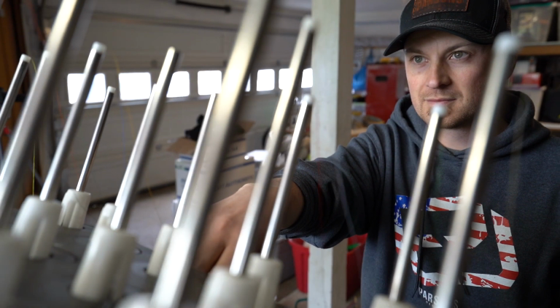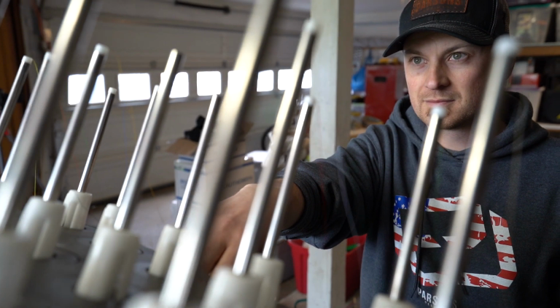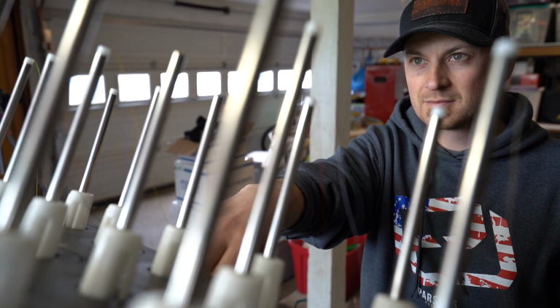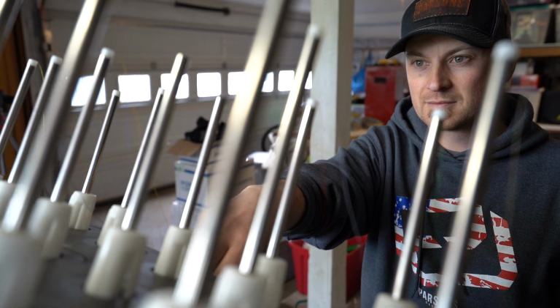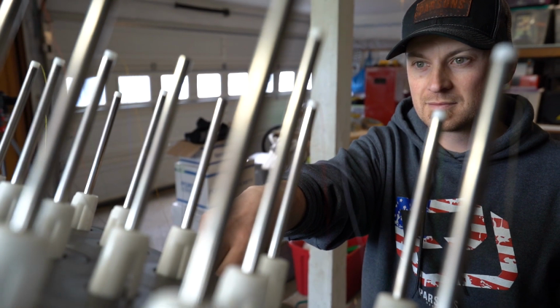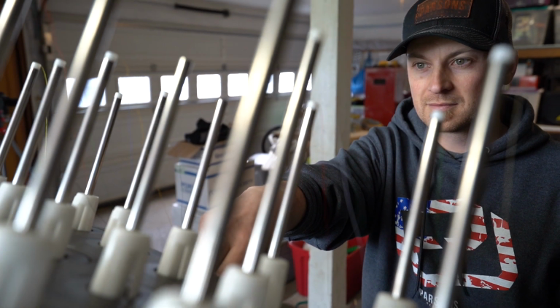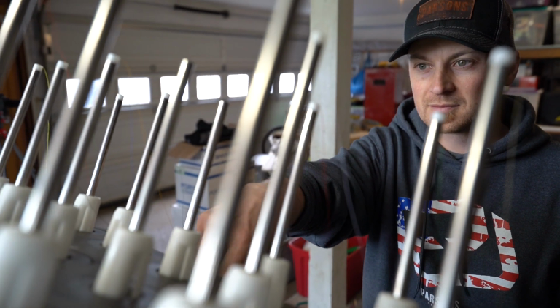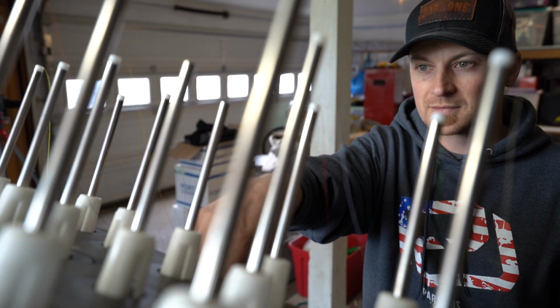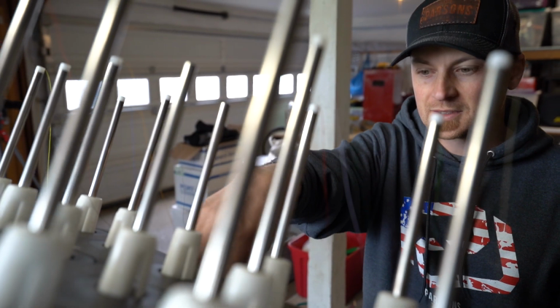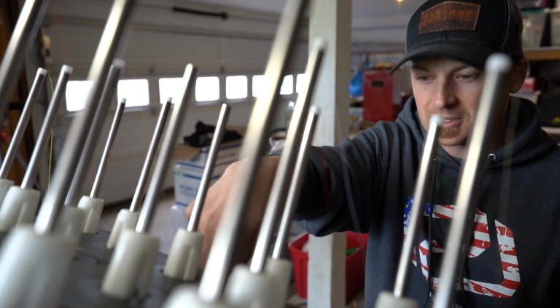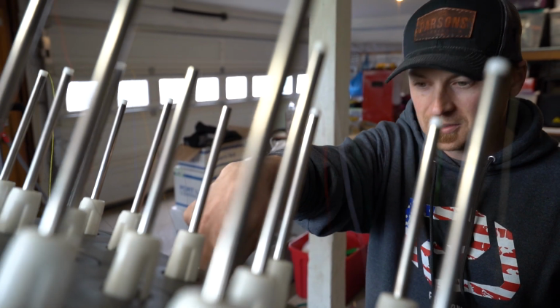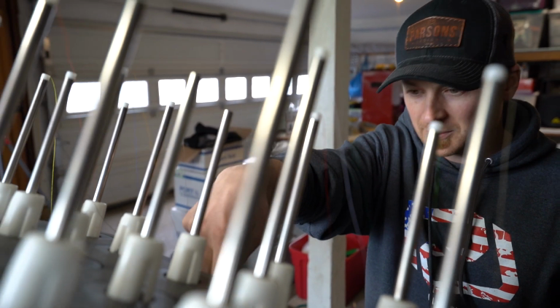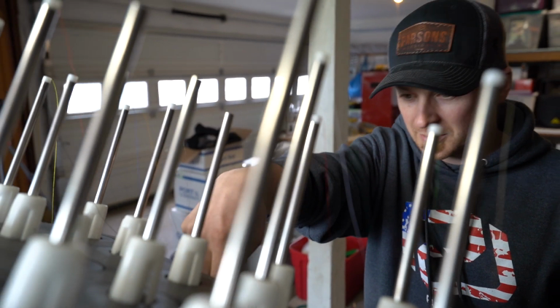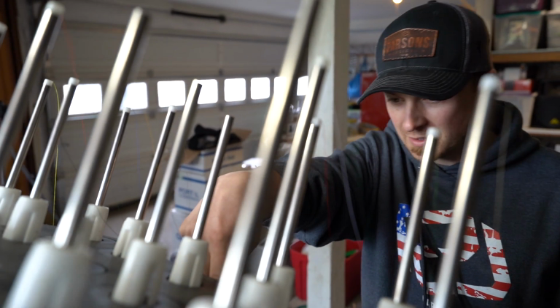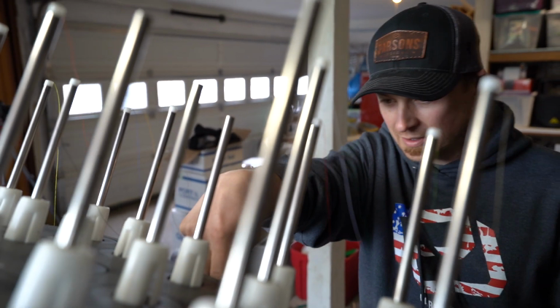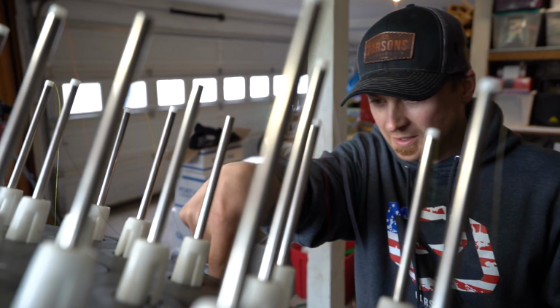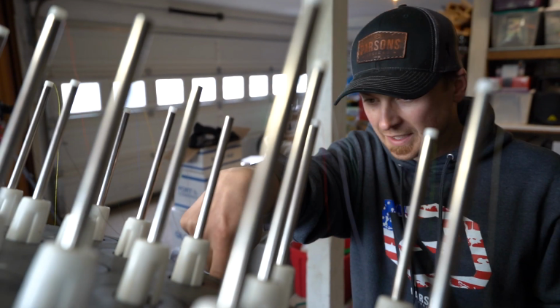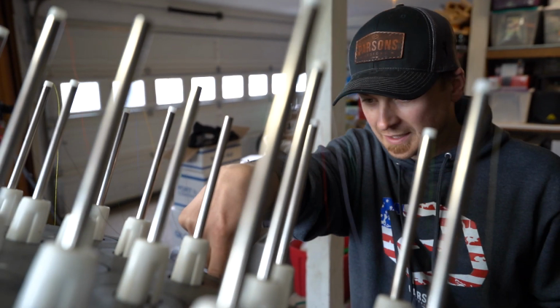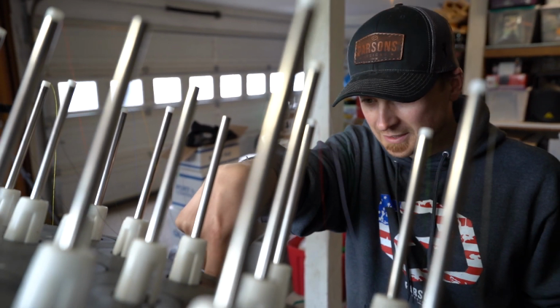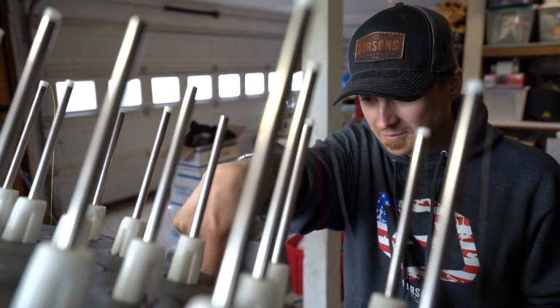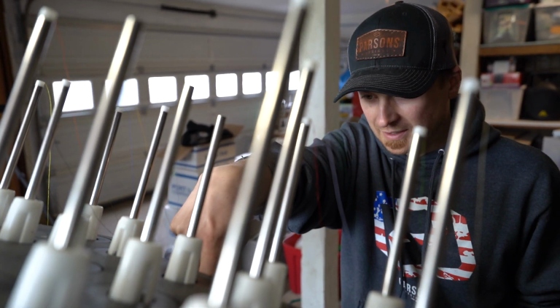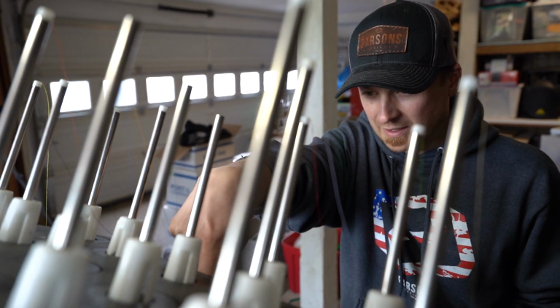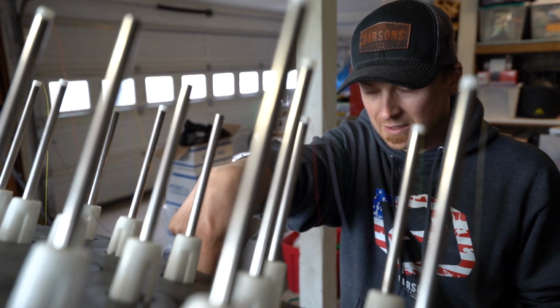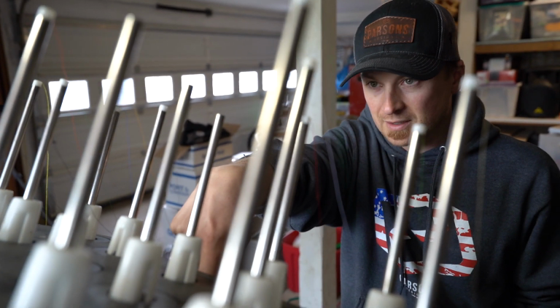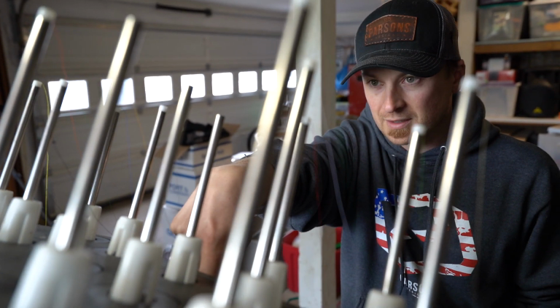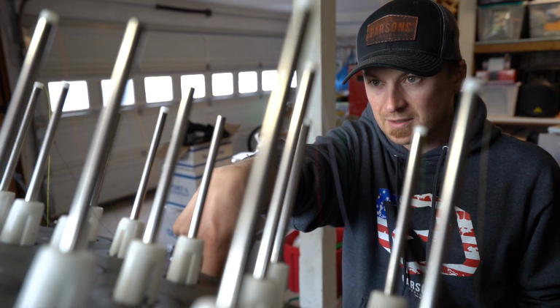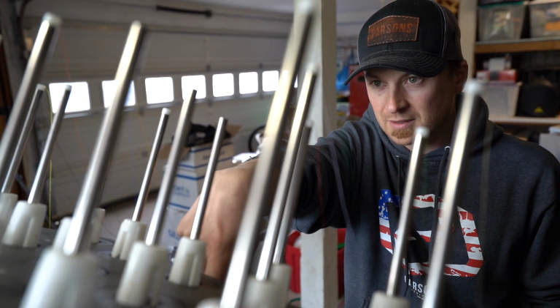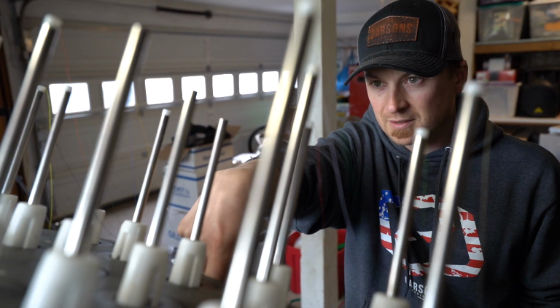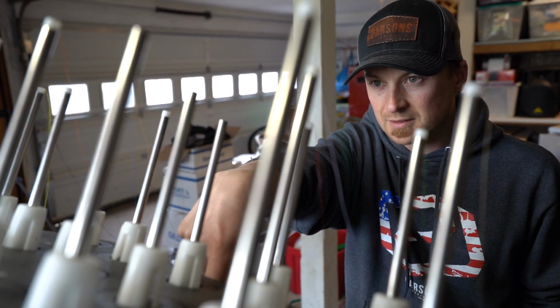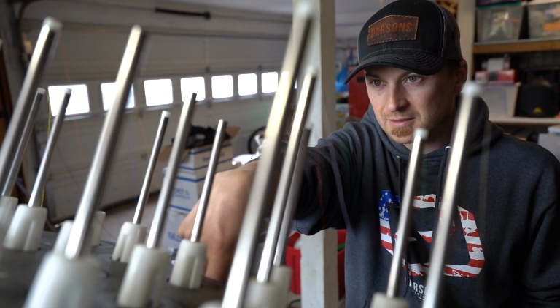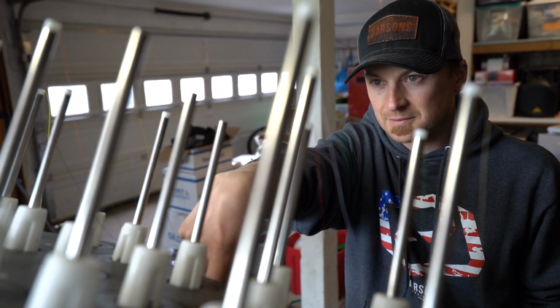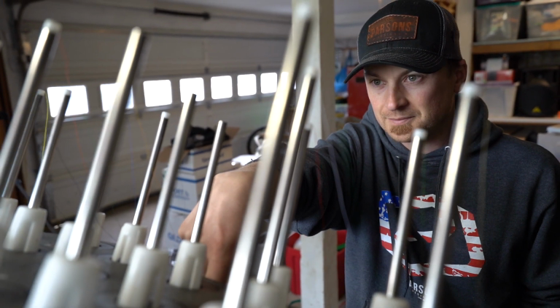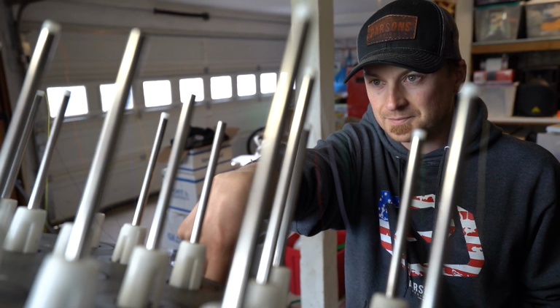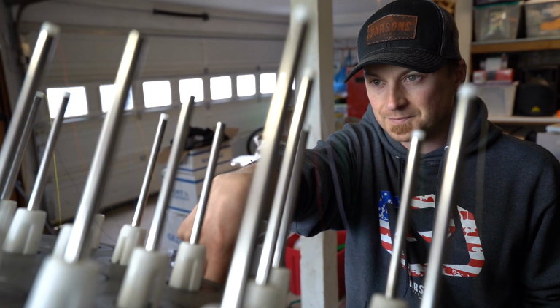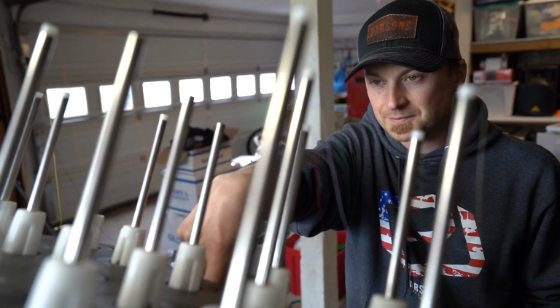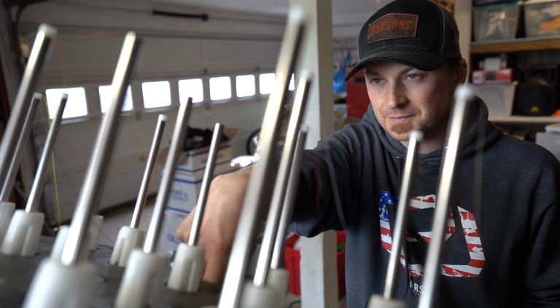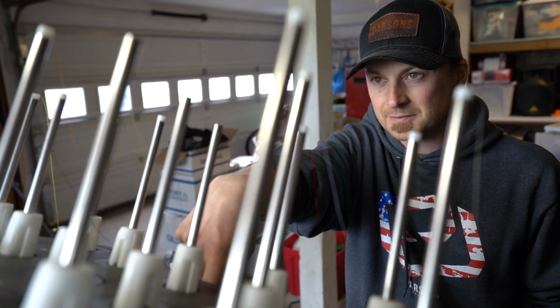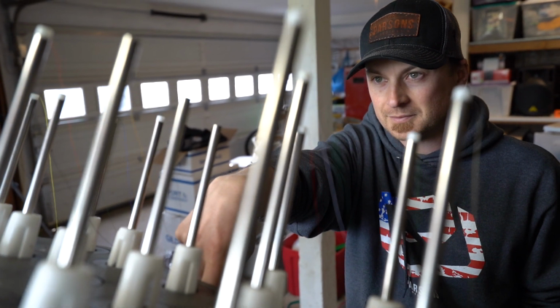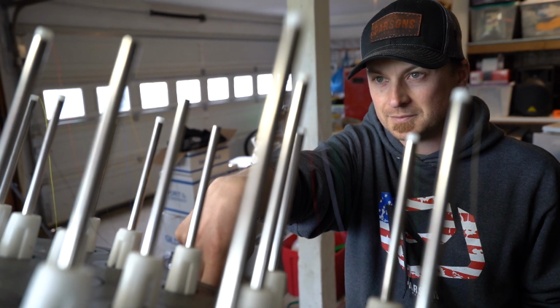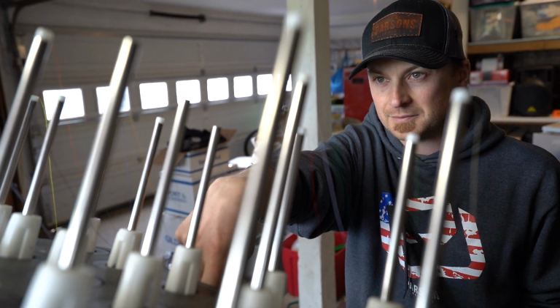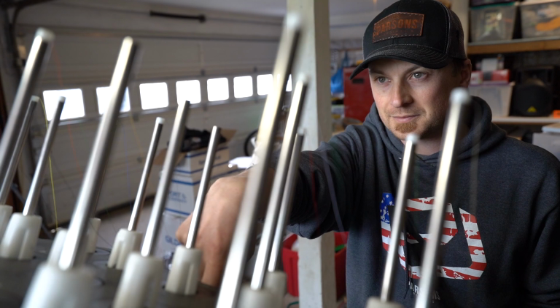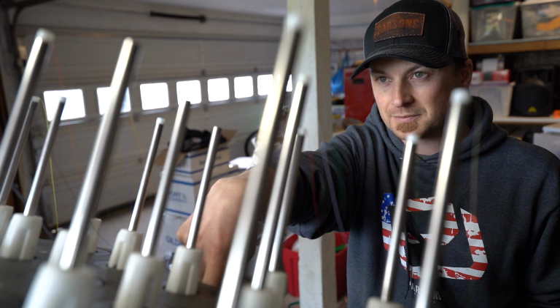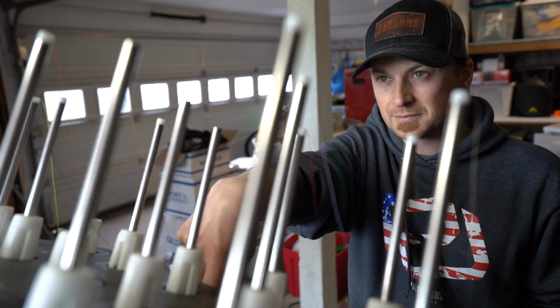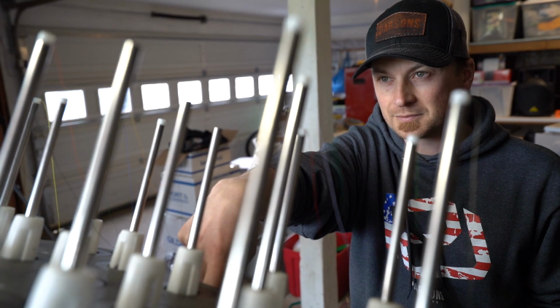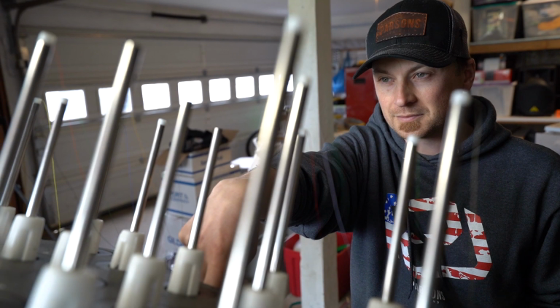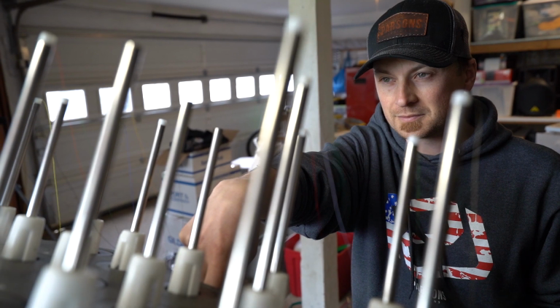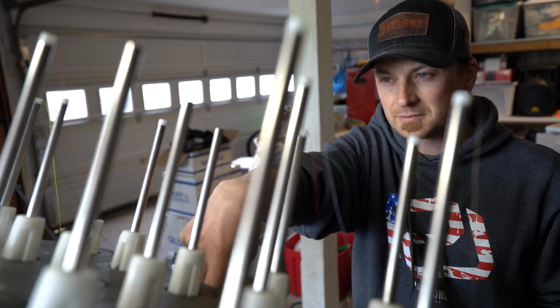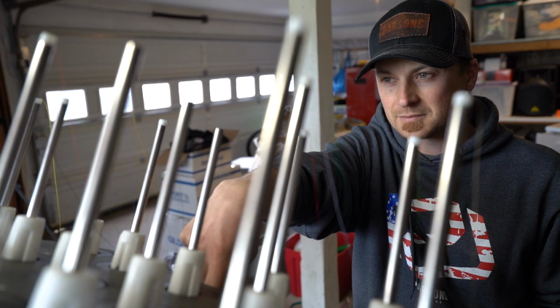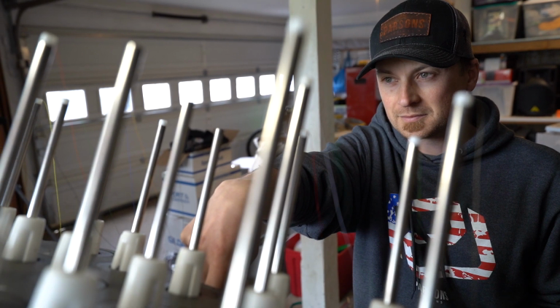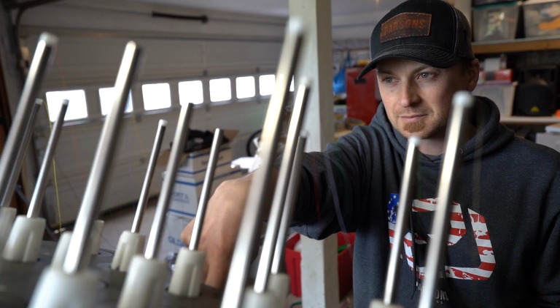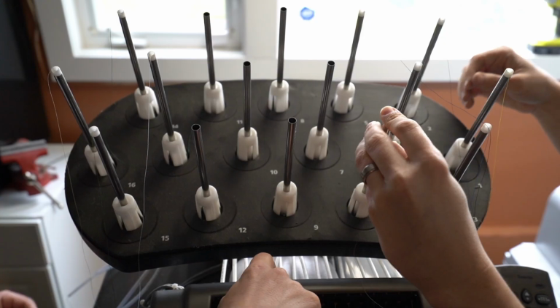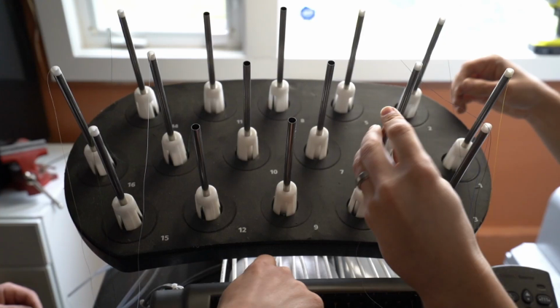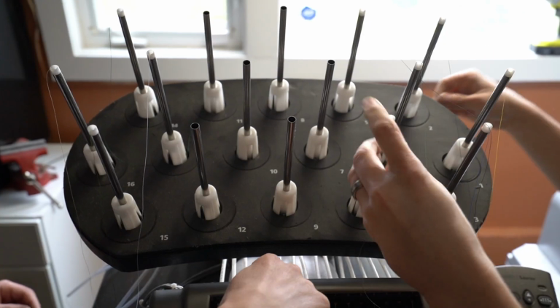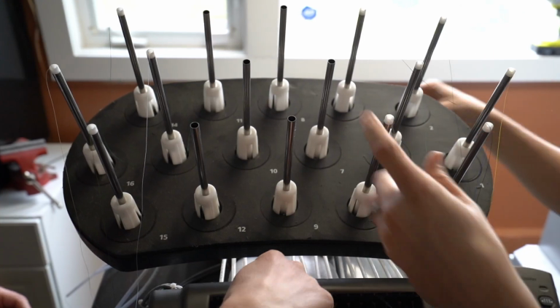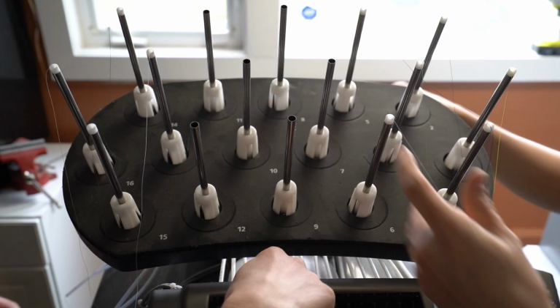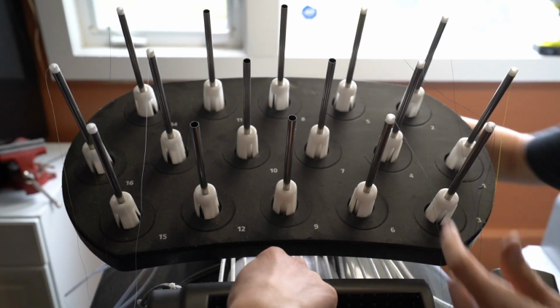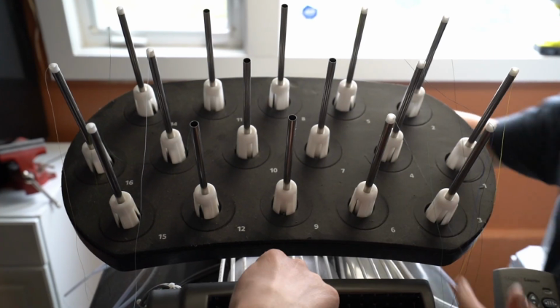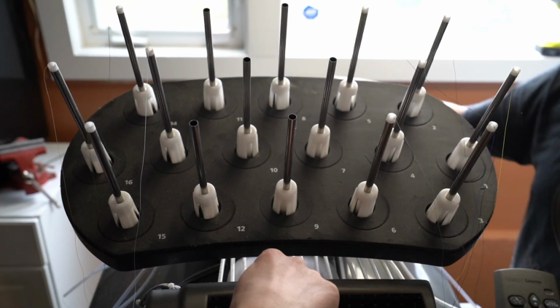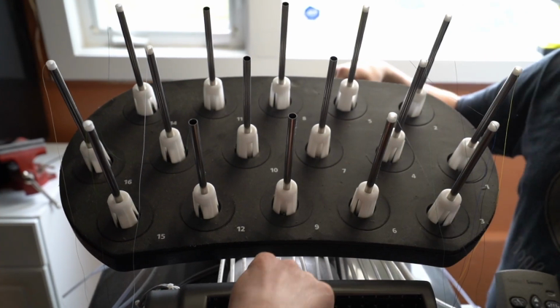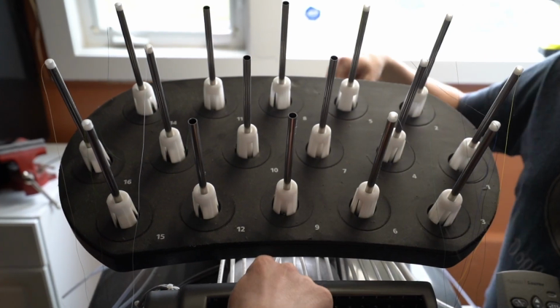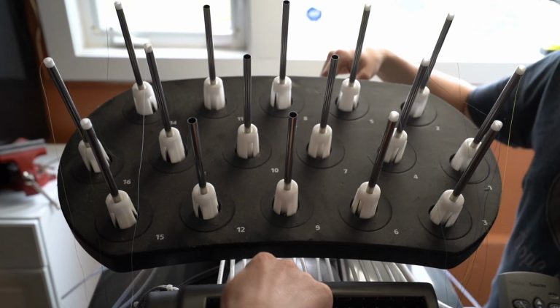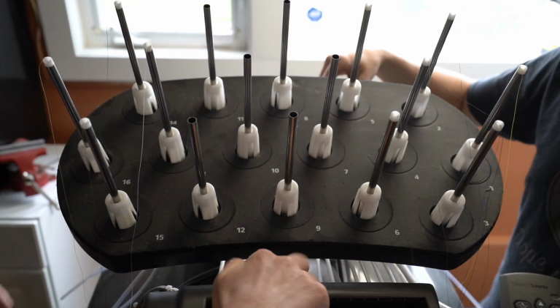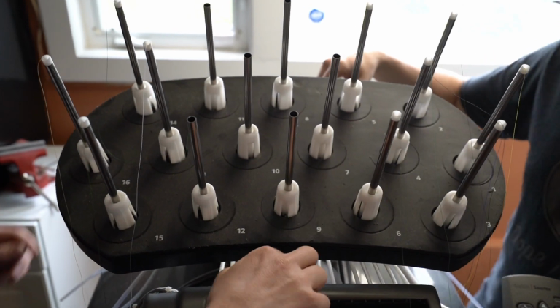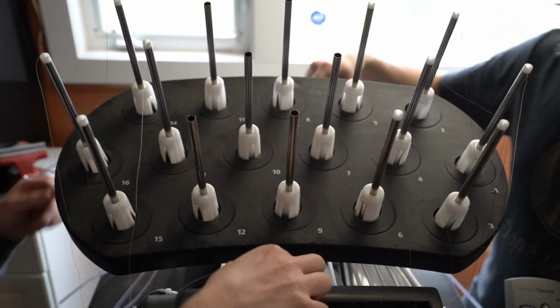Which one's number nine? Number nine is right there. Twelve is red.